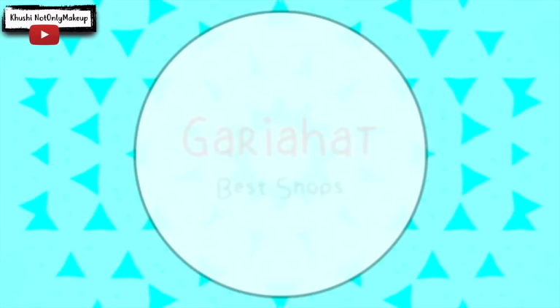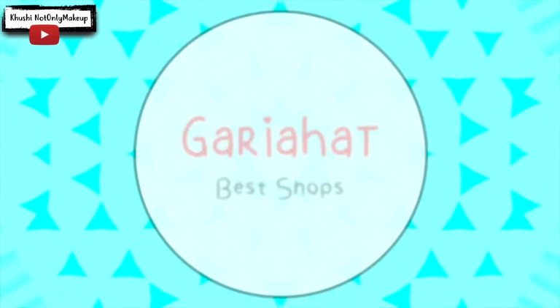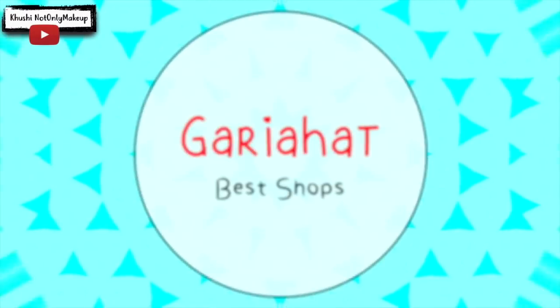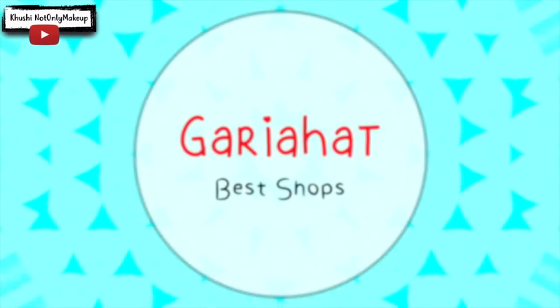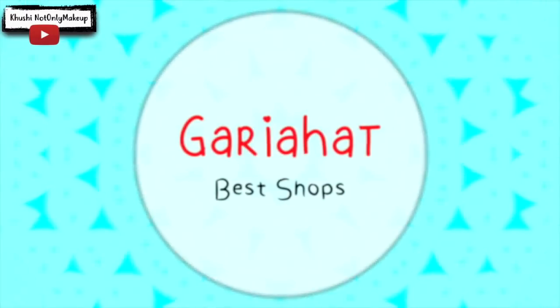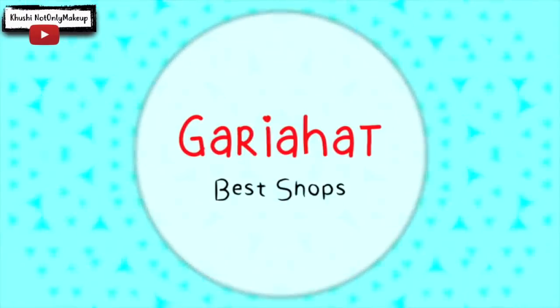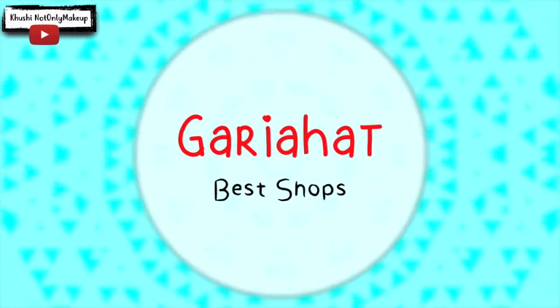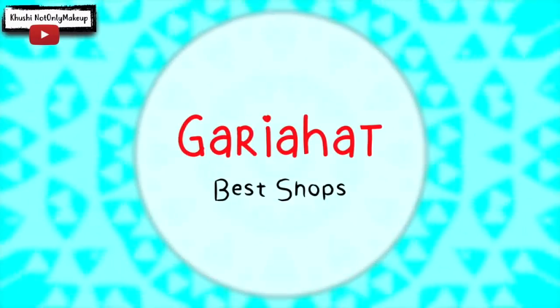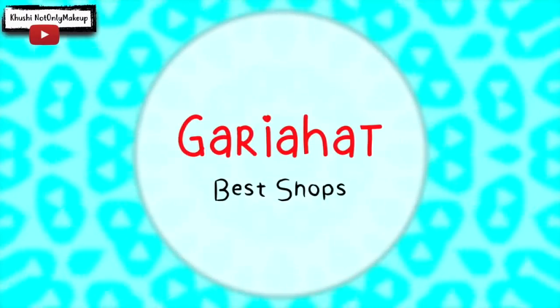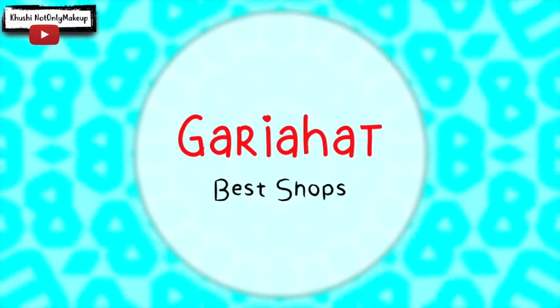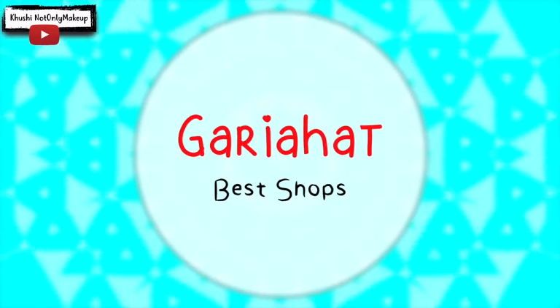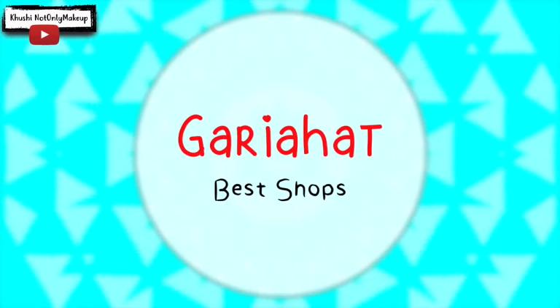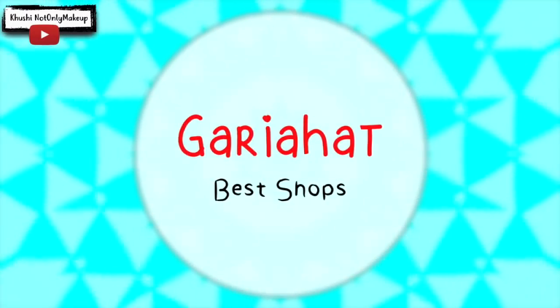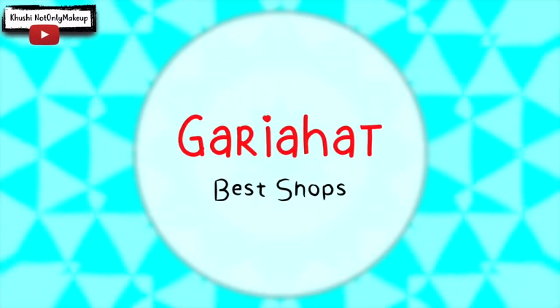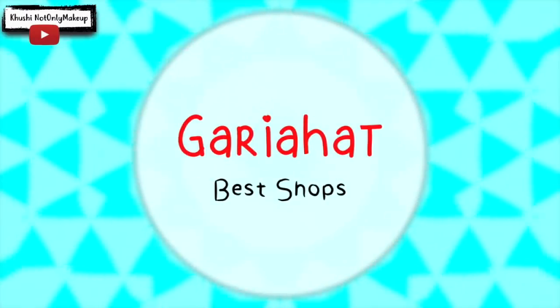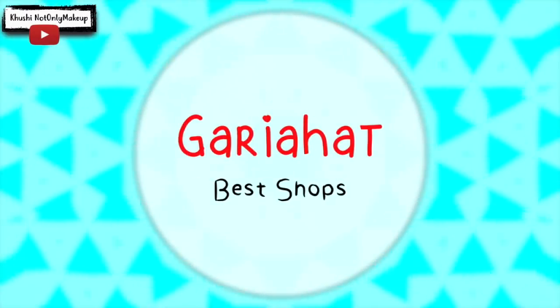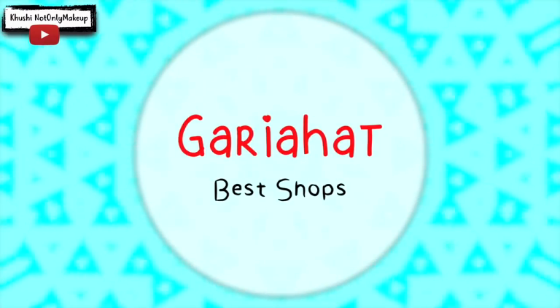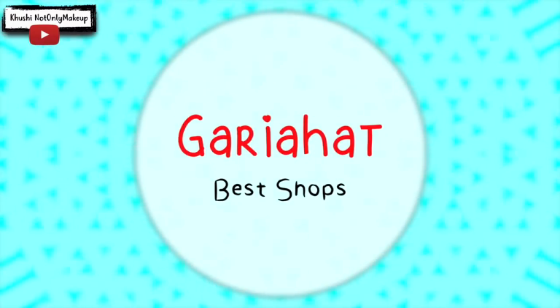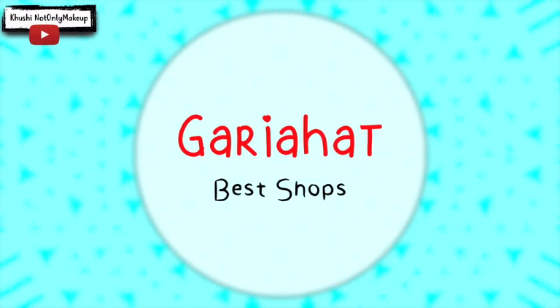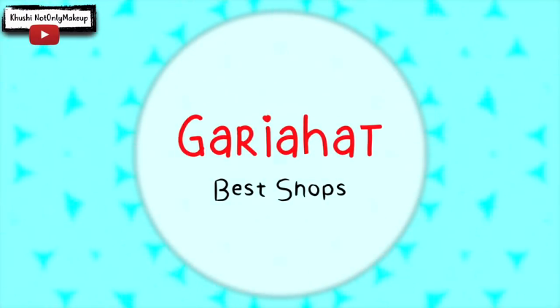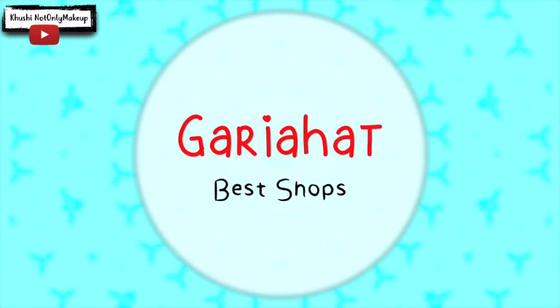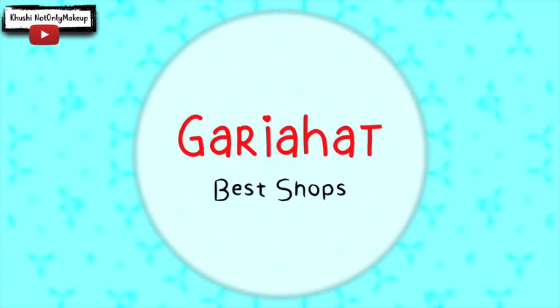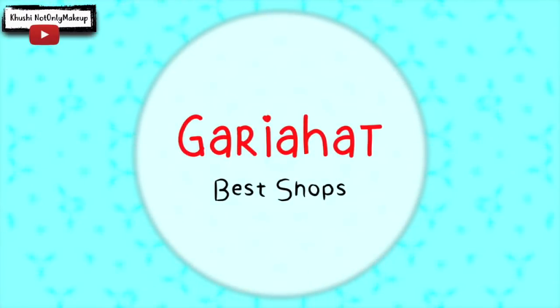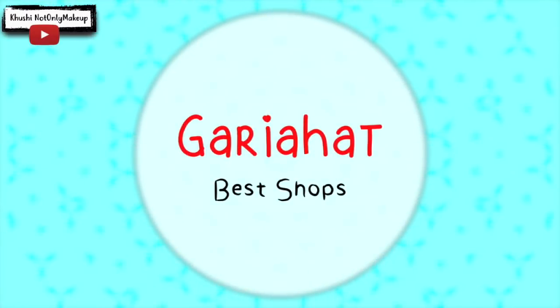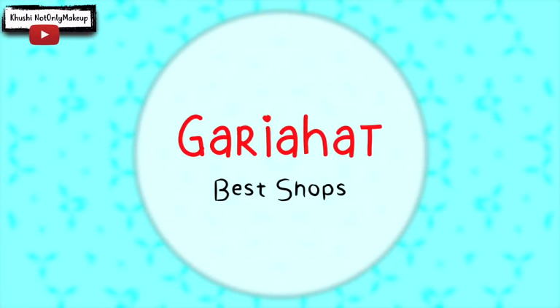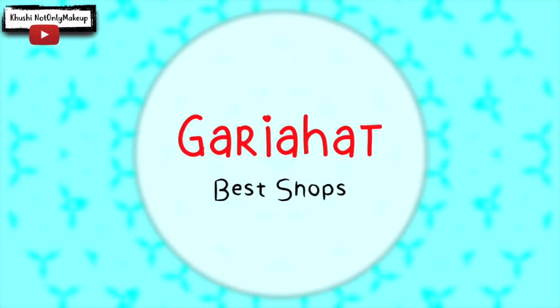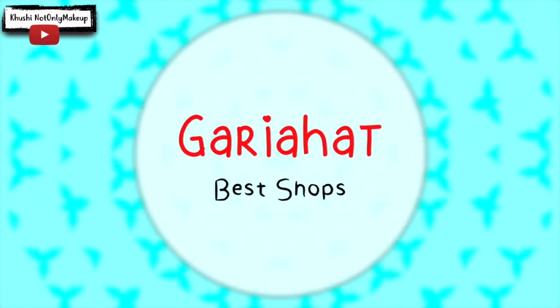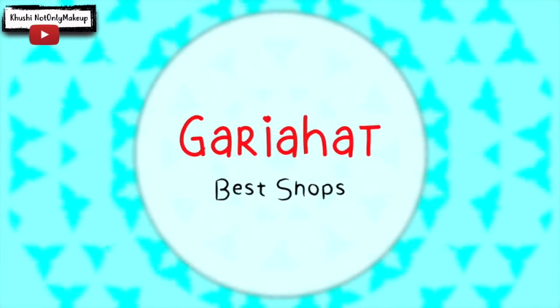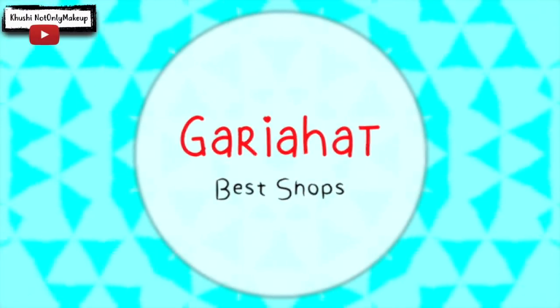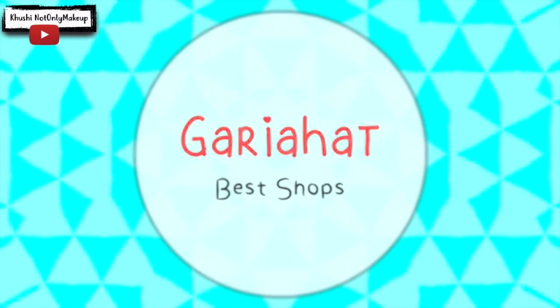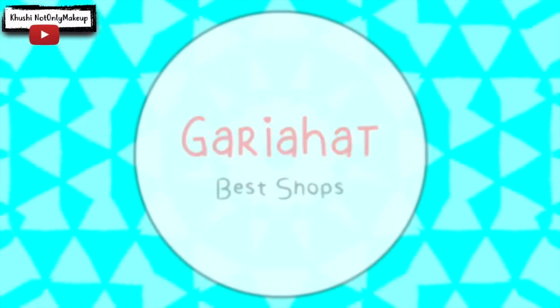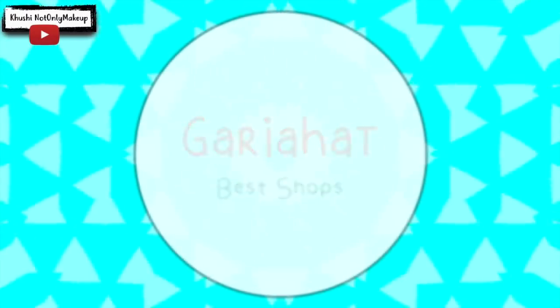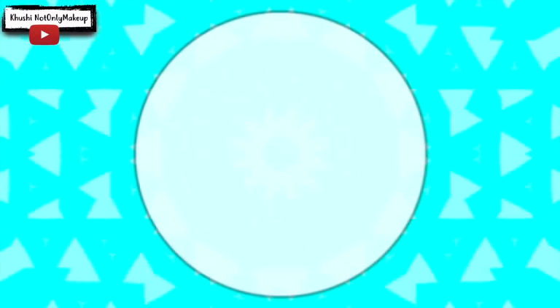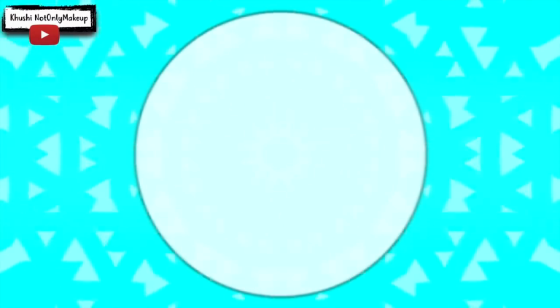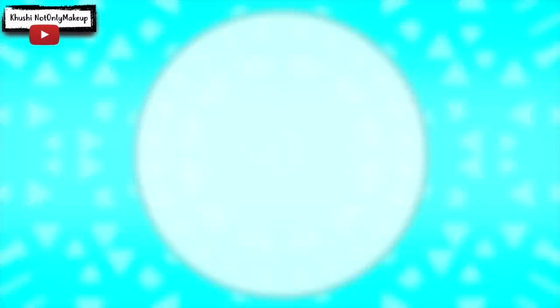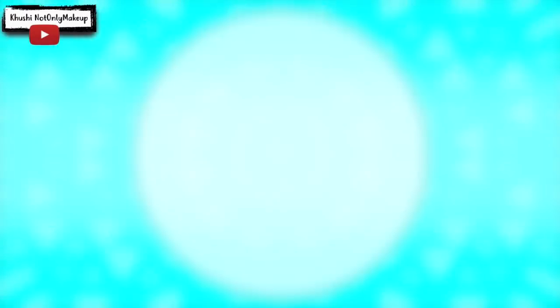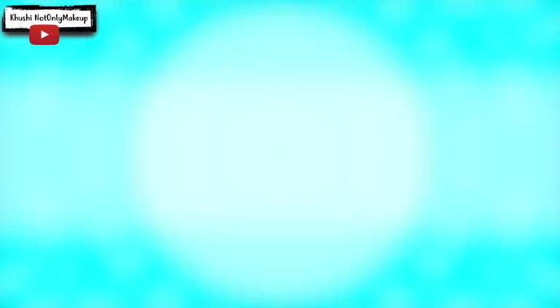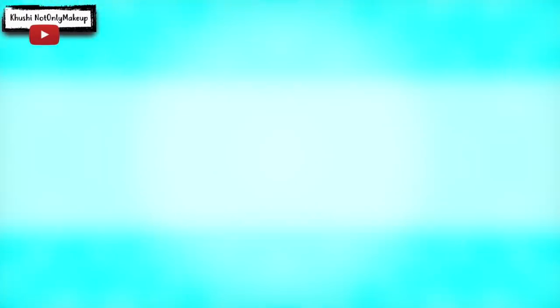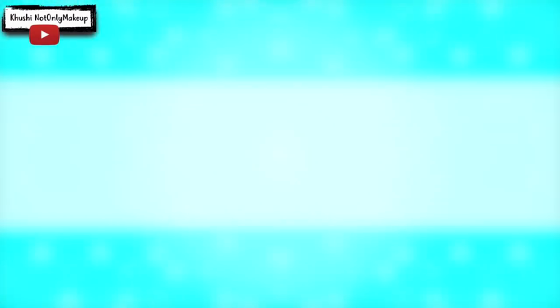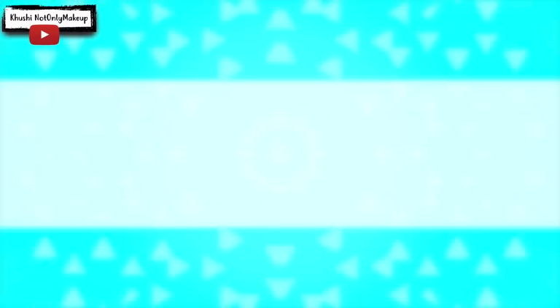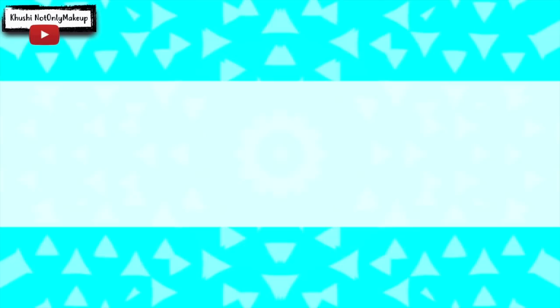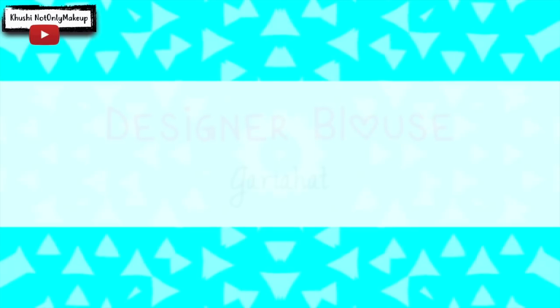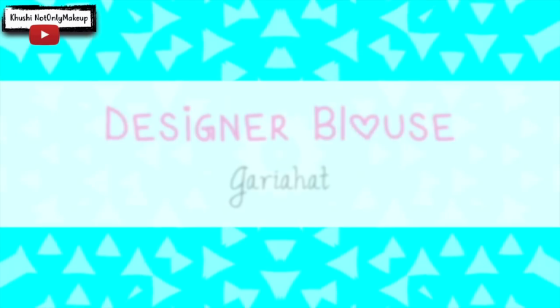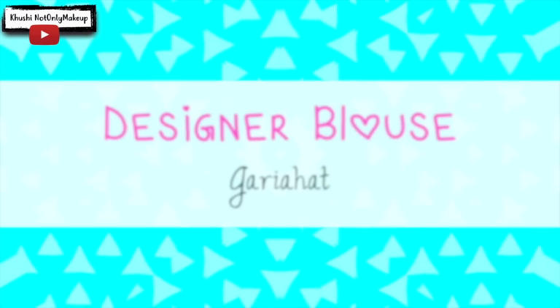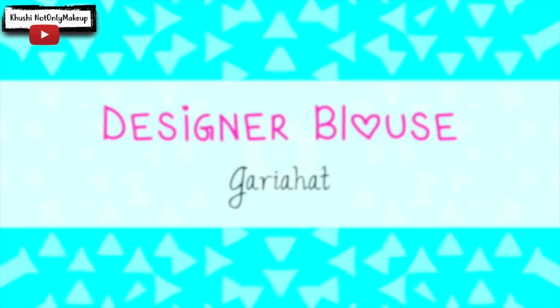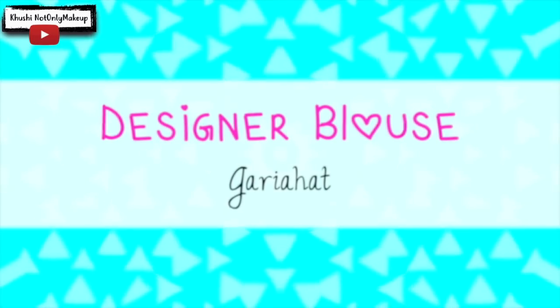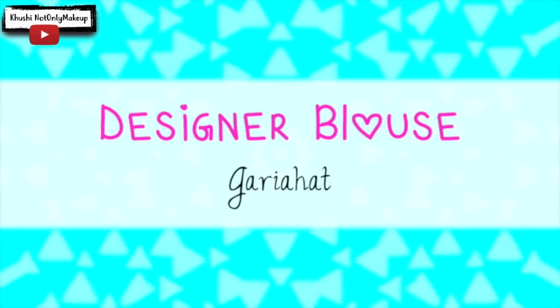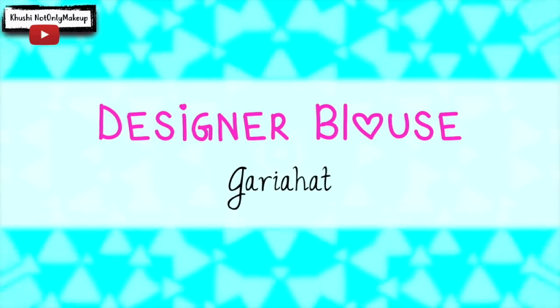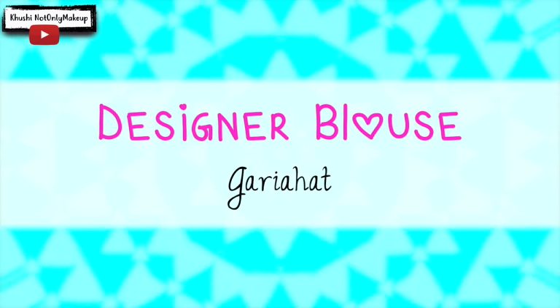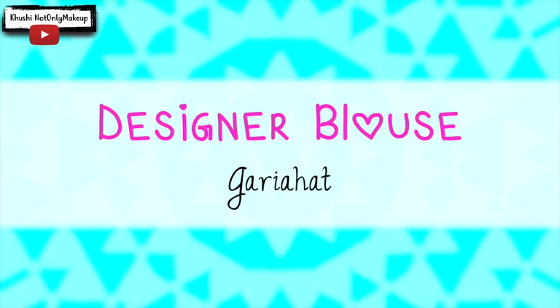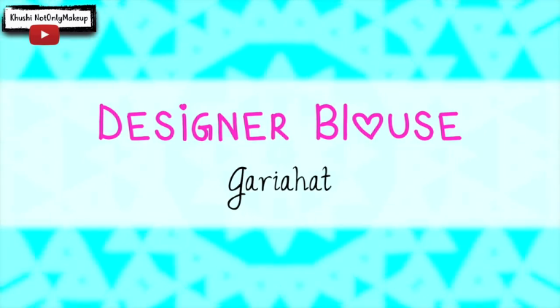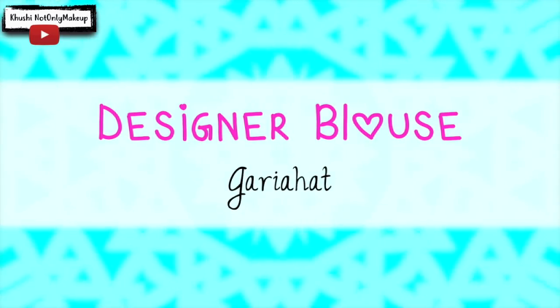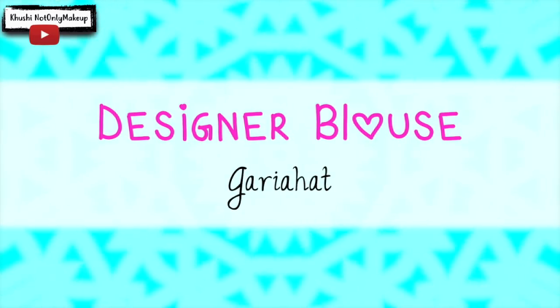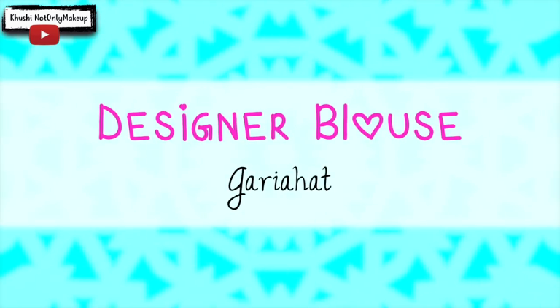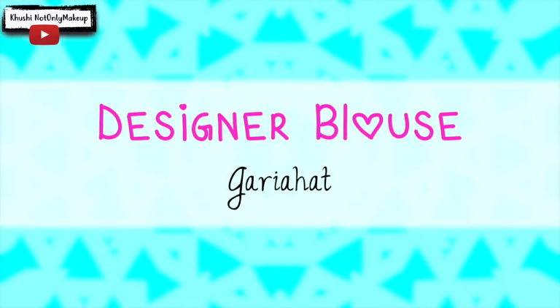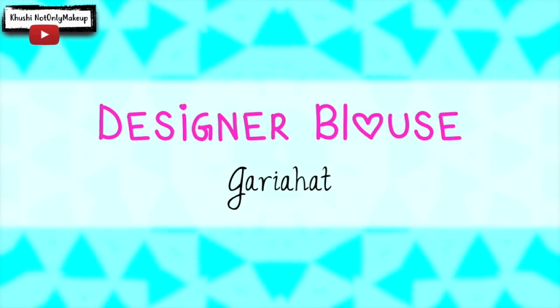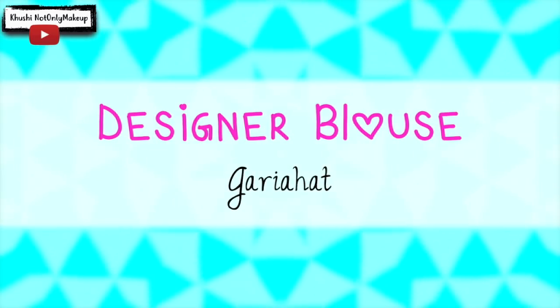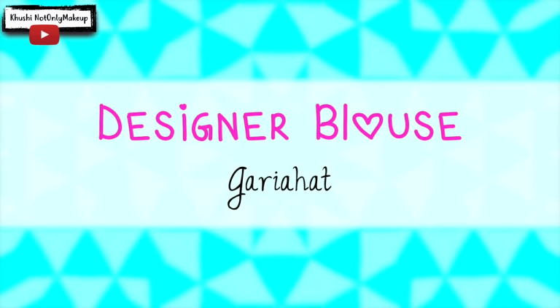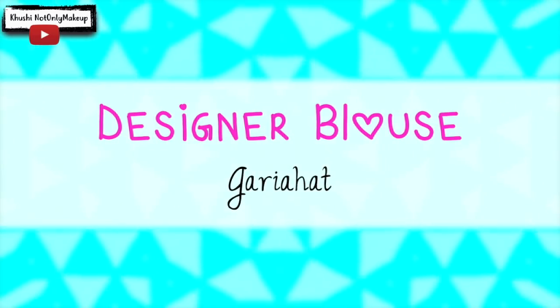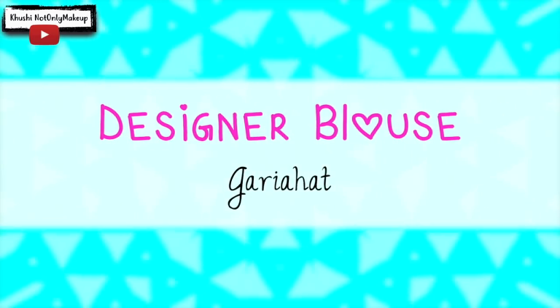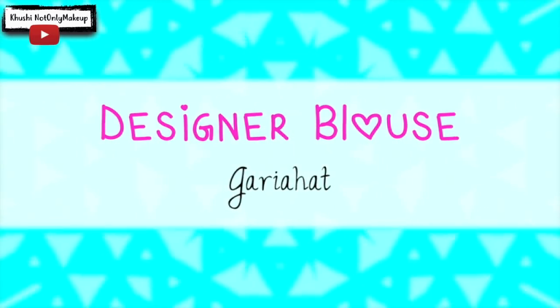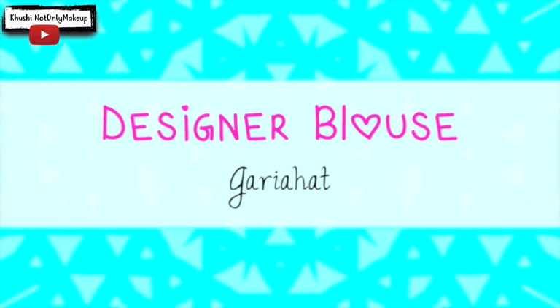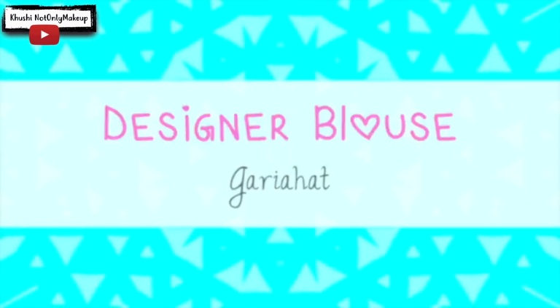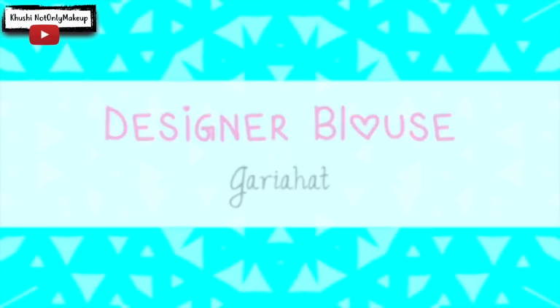Hello everyone, welcome back to my channel. In today's video, I will take you to the best shops in Gadiahat.